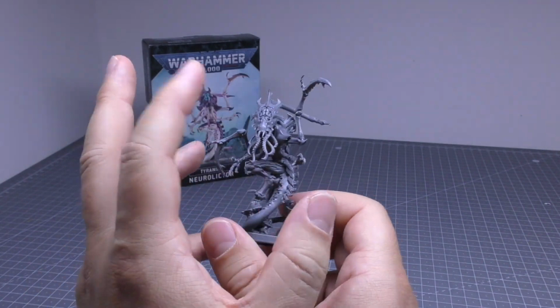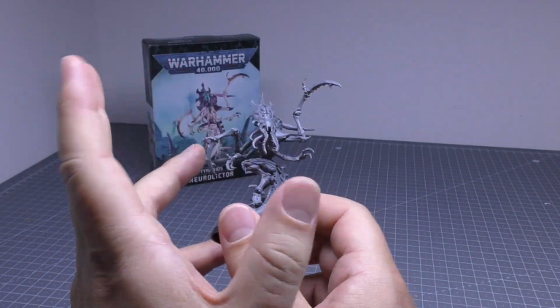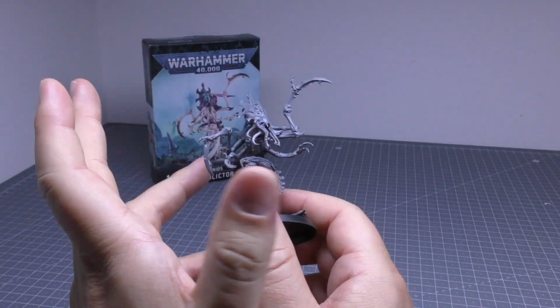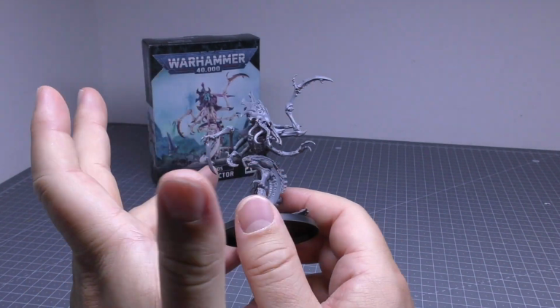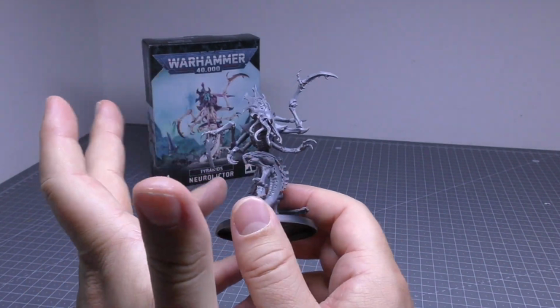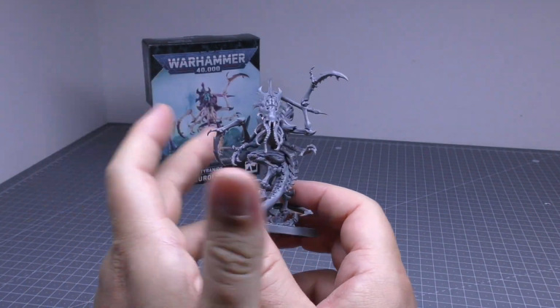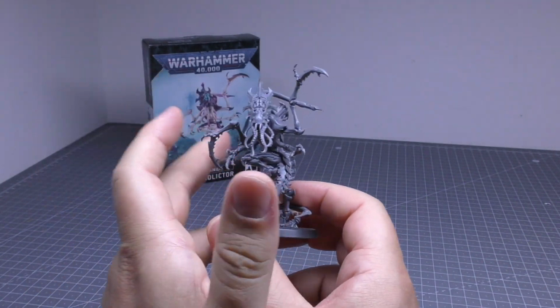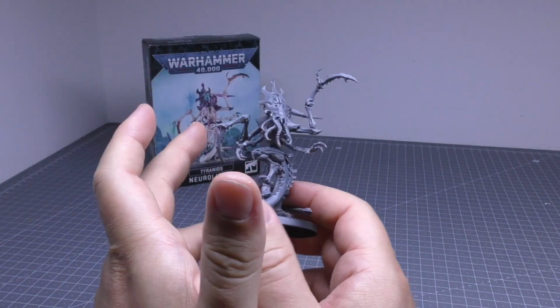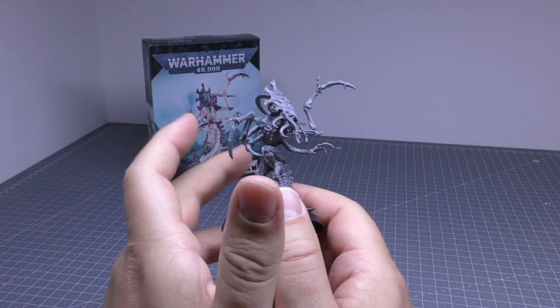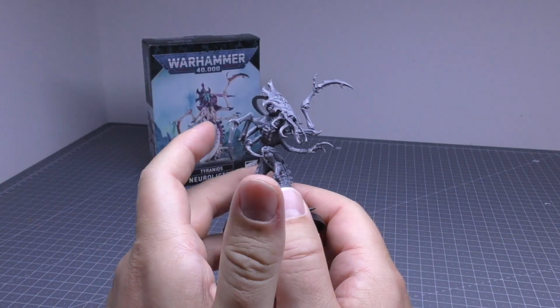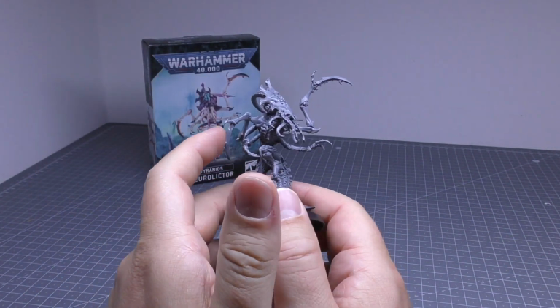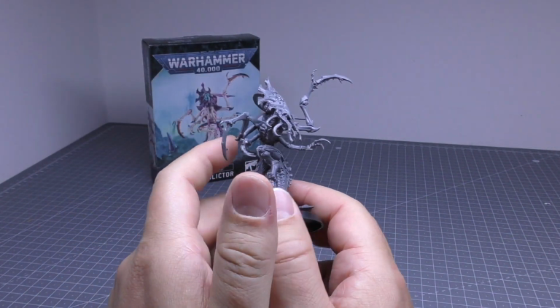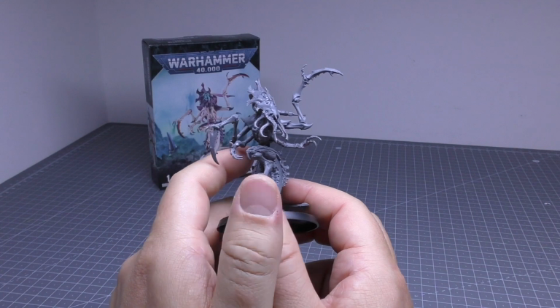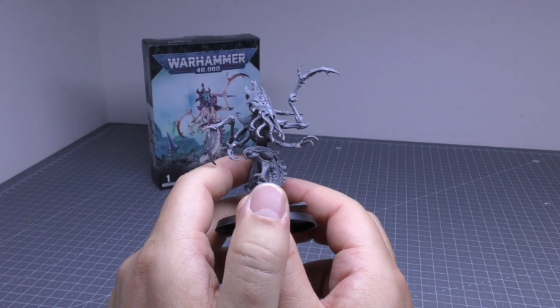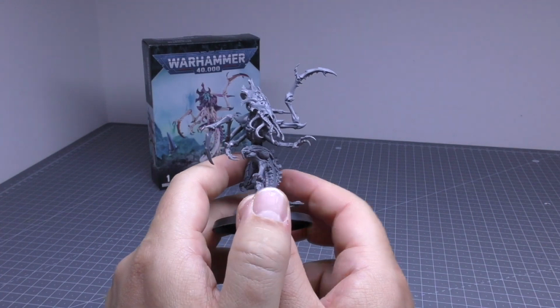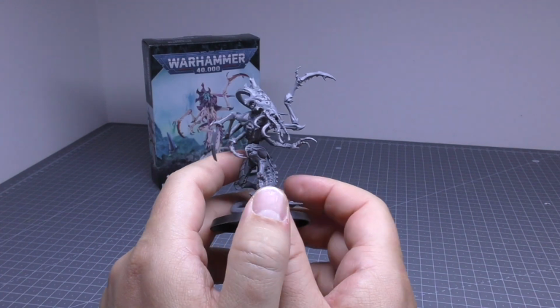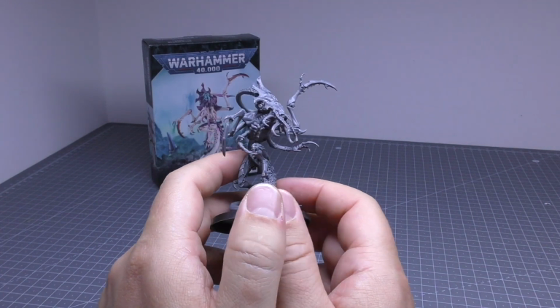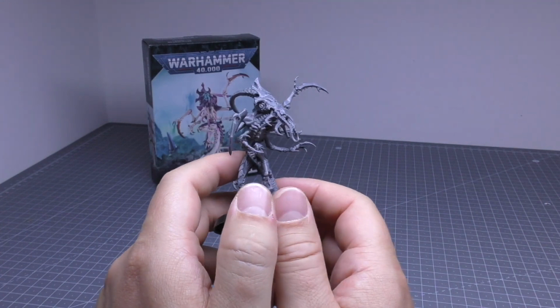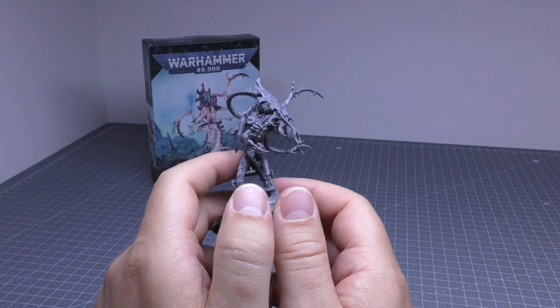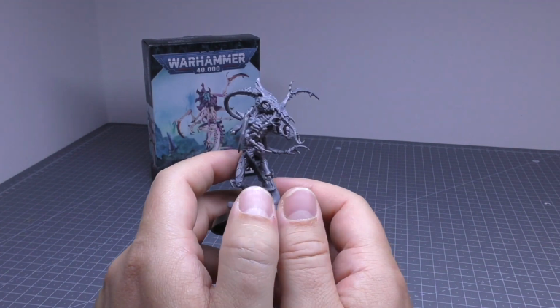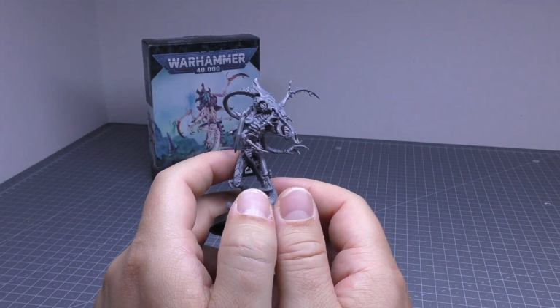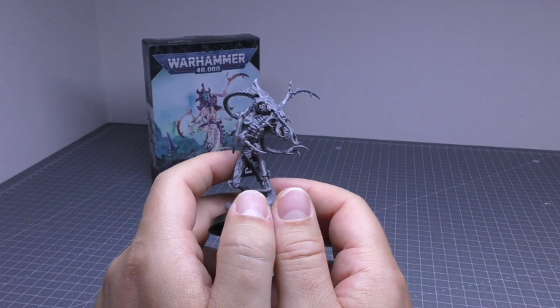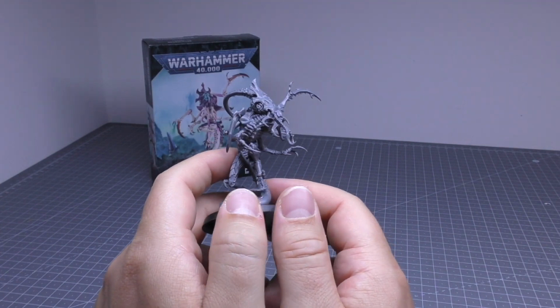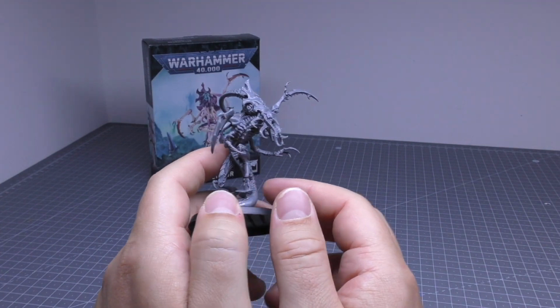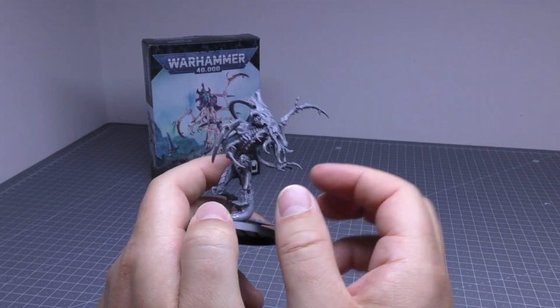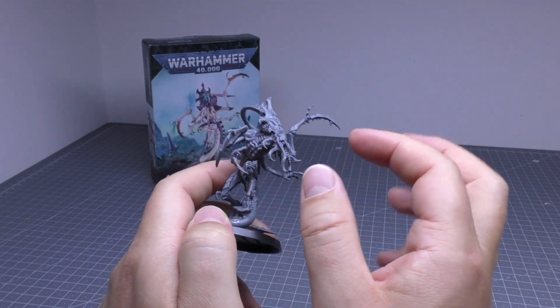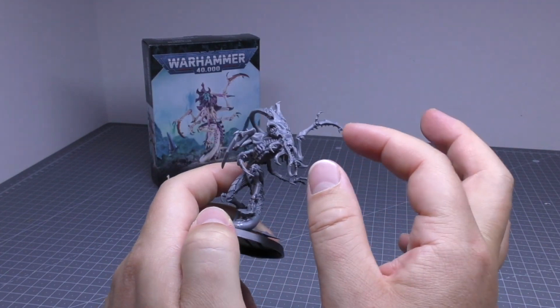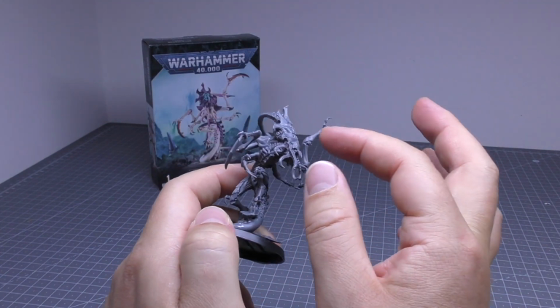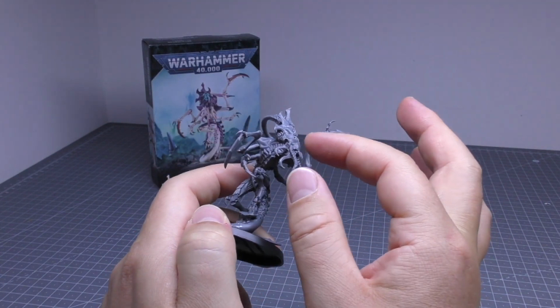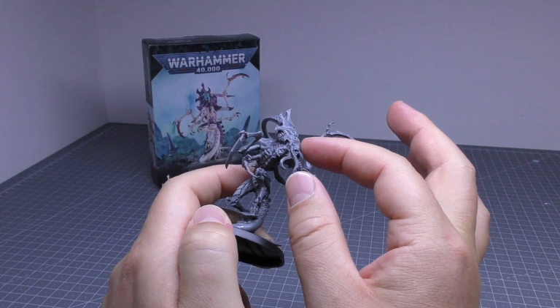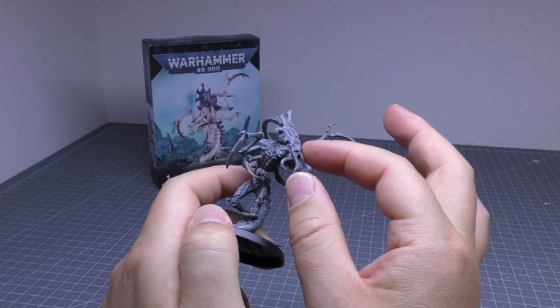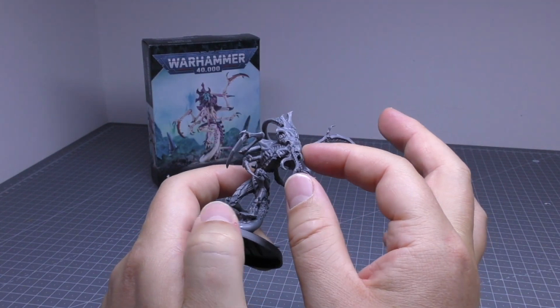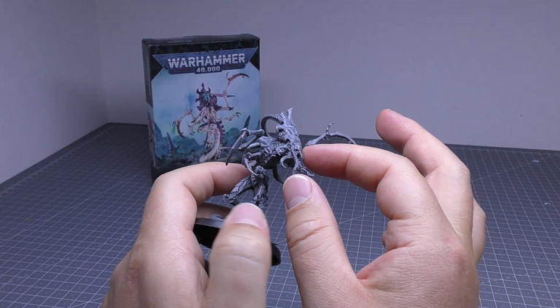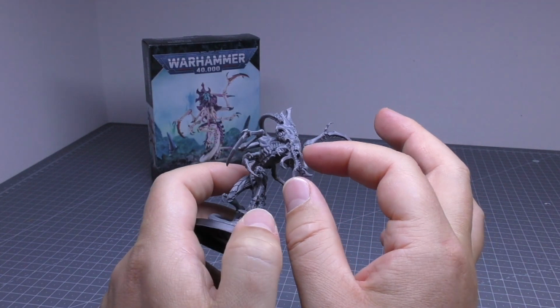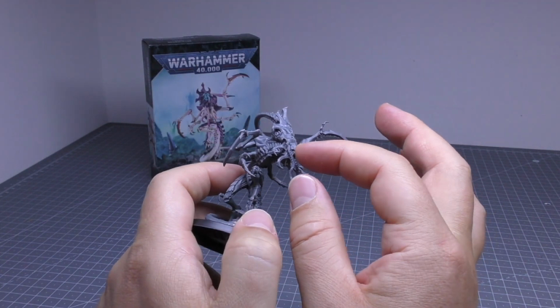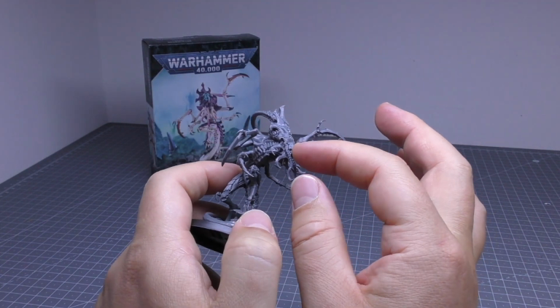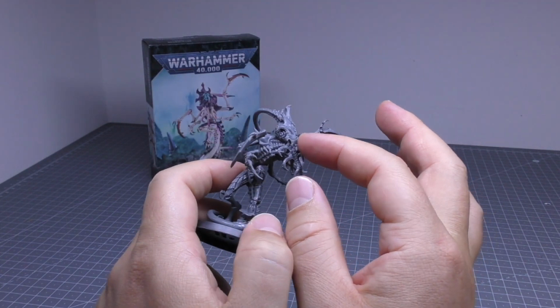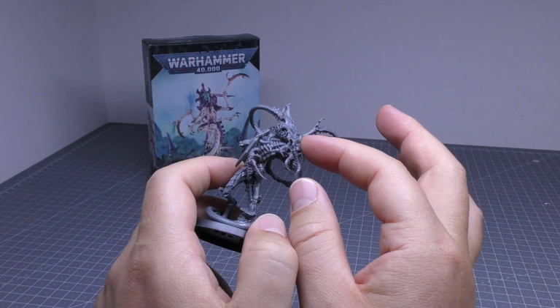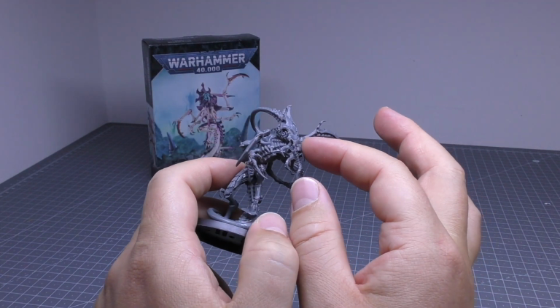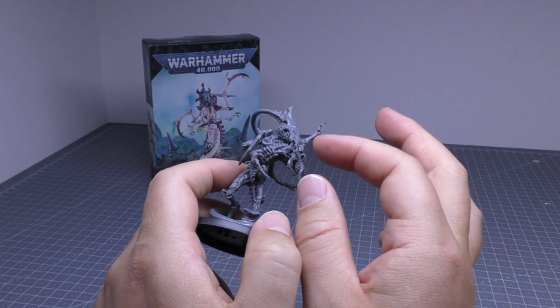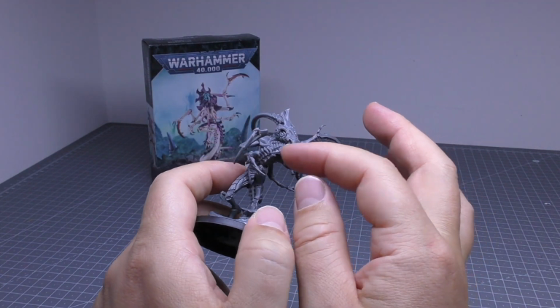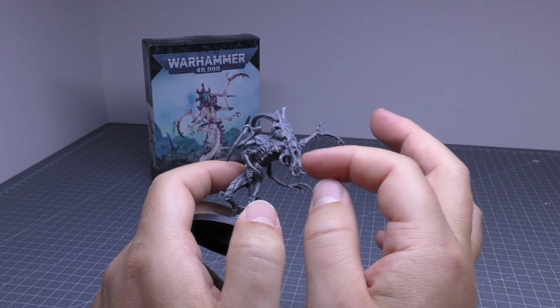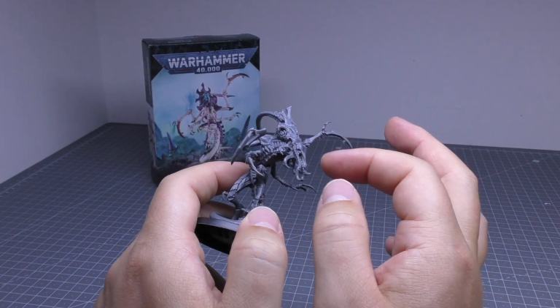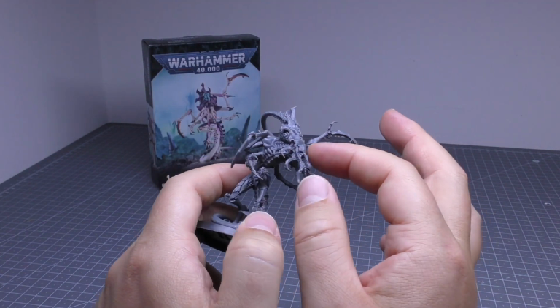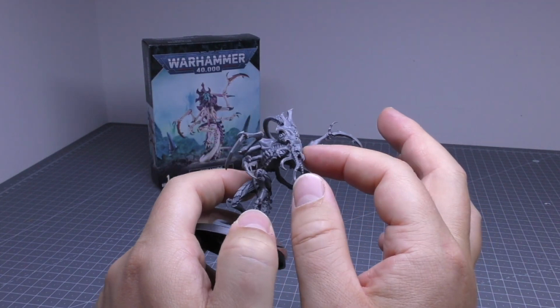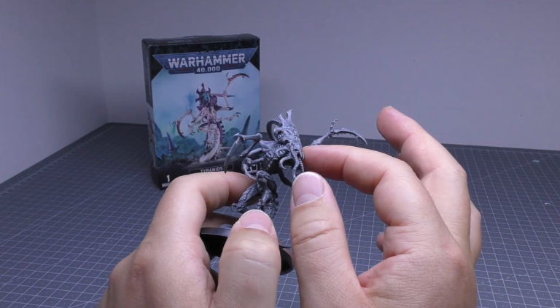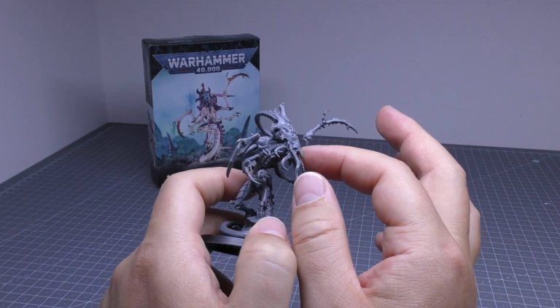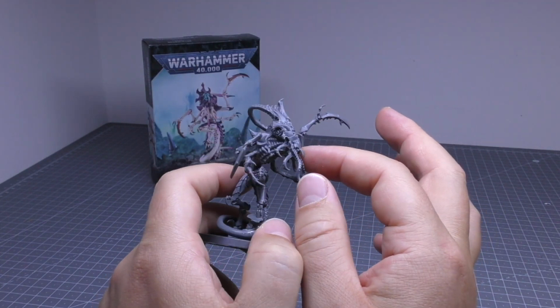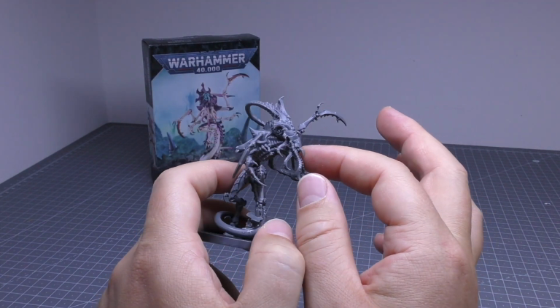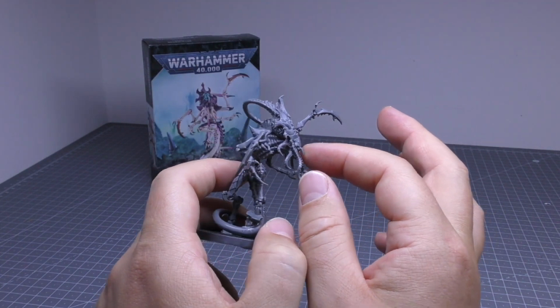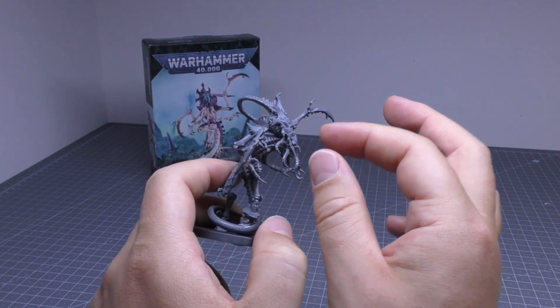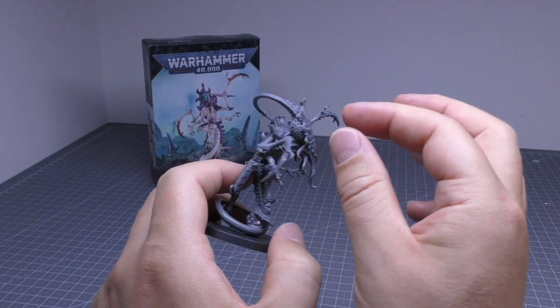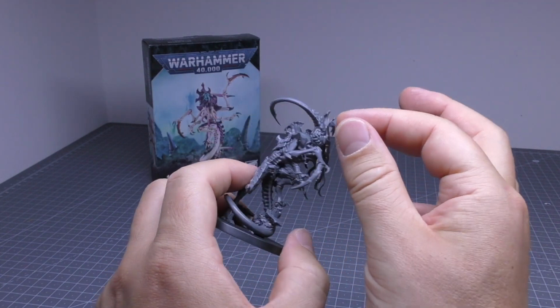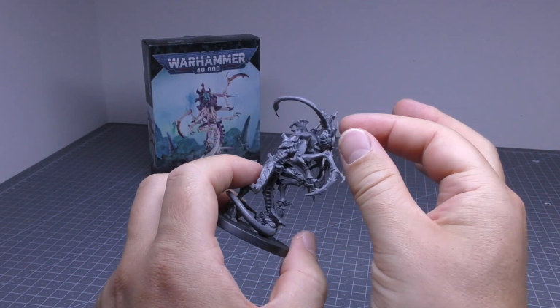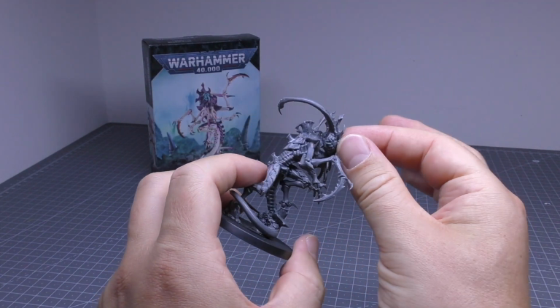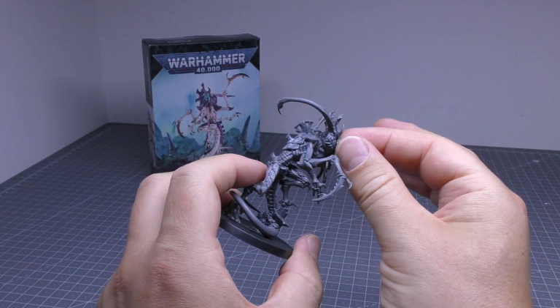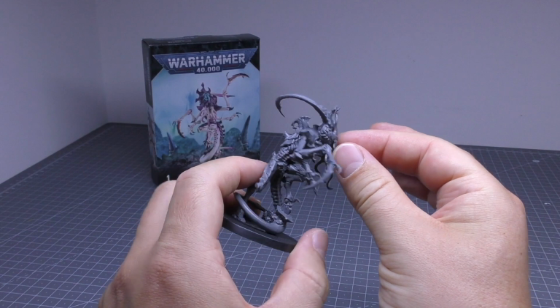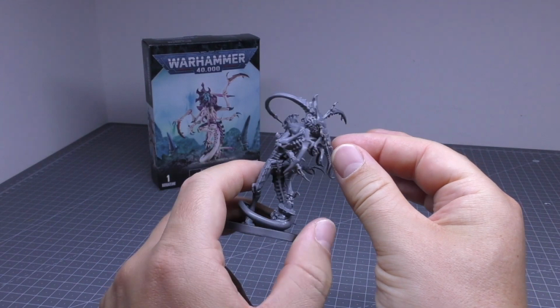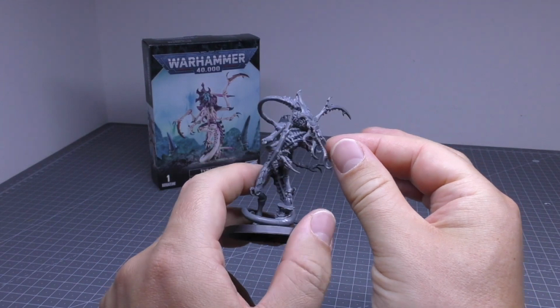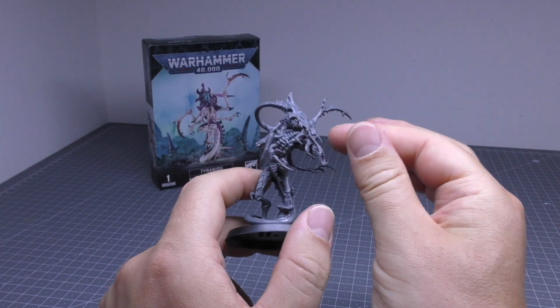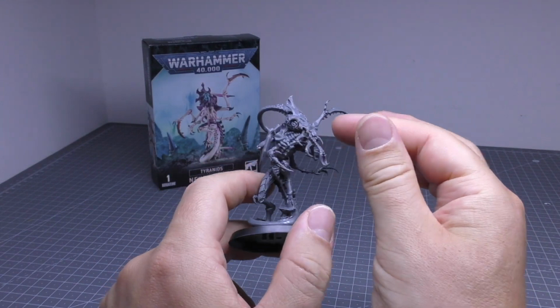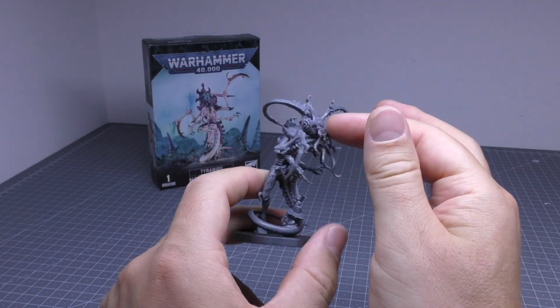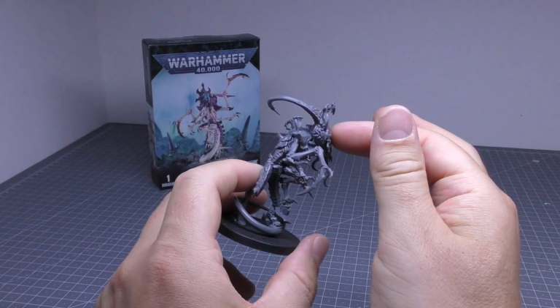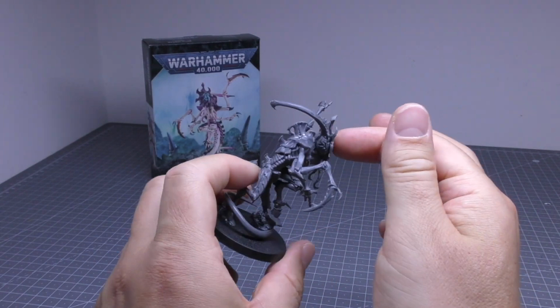It's got these long spindly arms which aren't in the best pose. I think it's not helped by the fact that this thing doesn't have eyes — it sort of senses its prey.